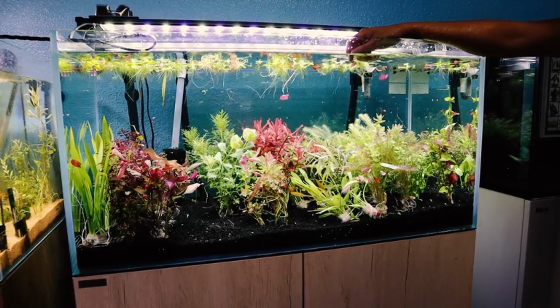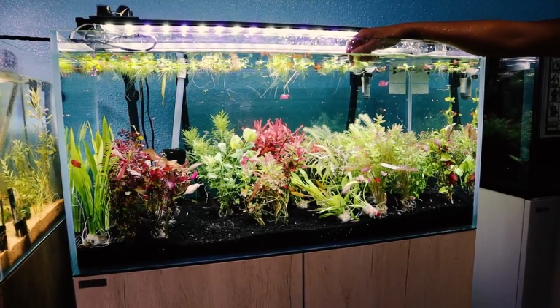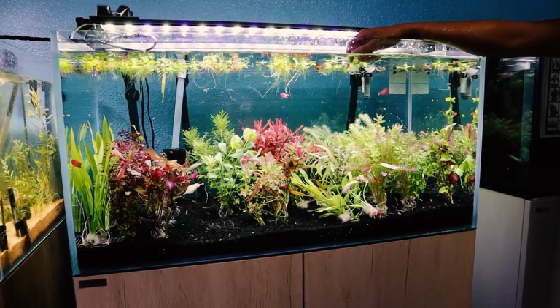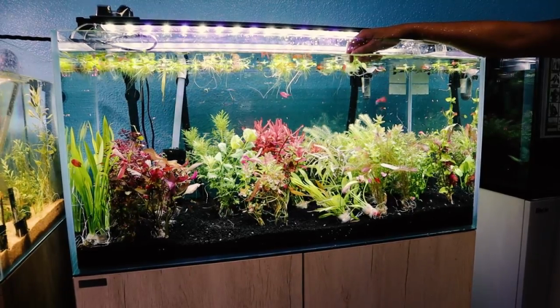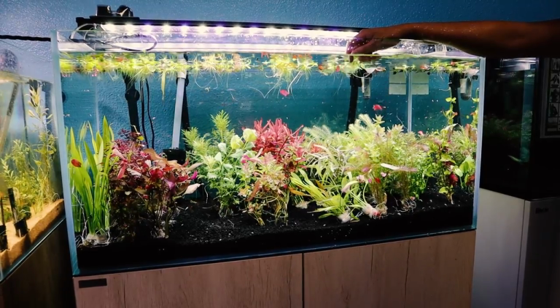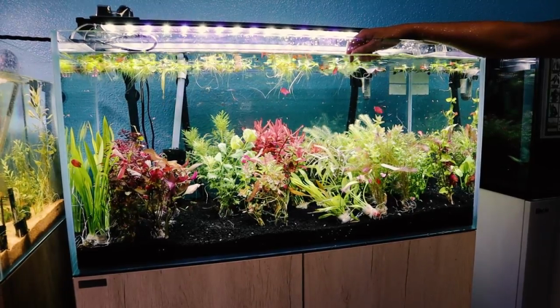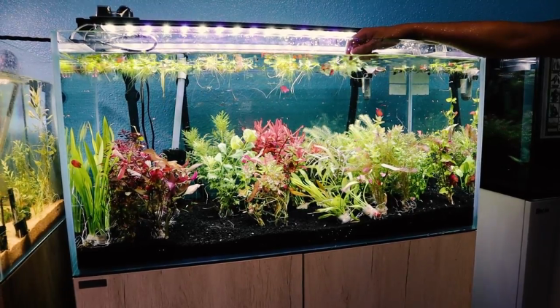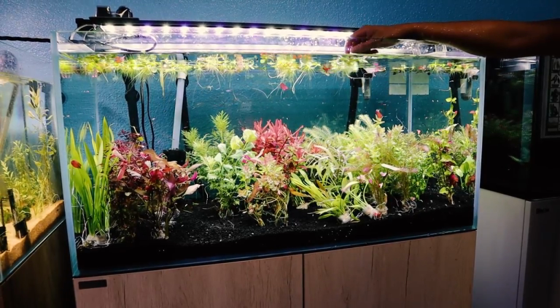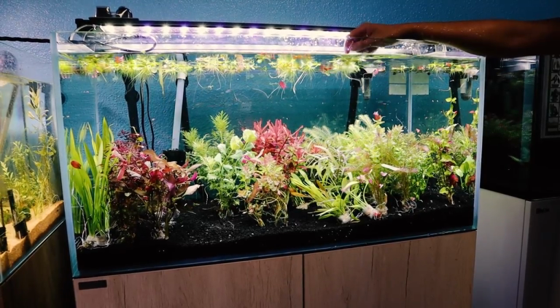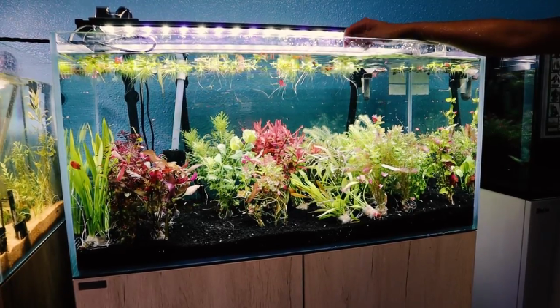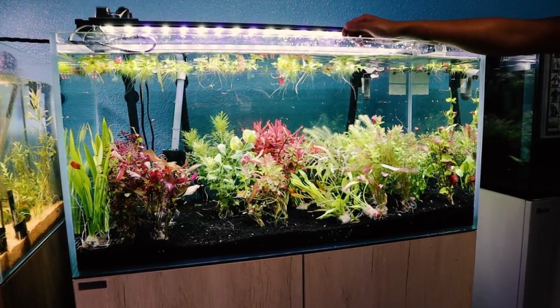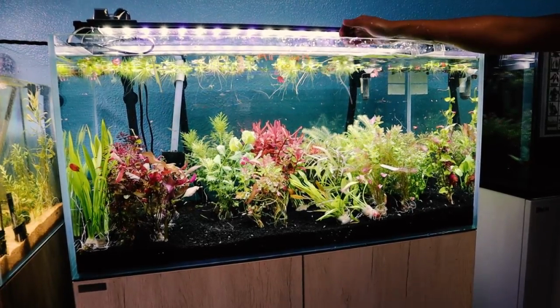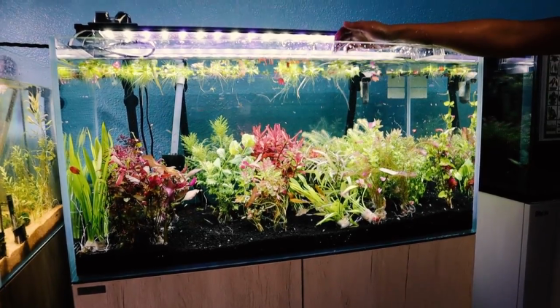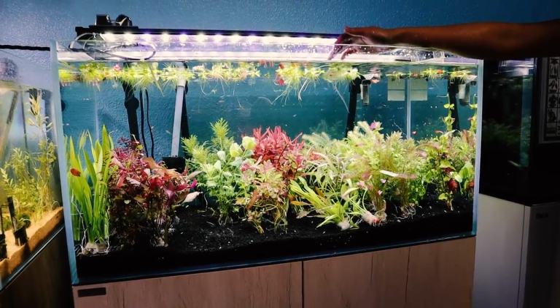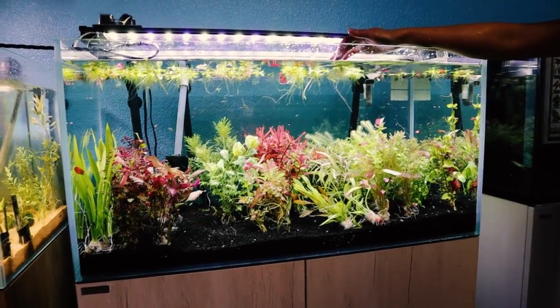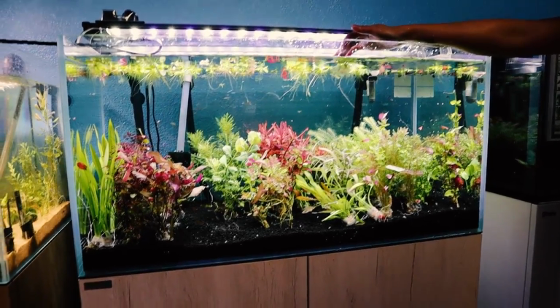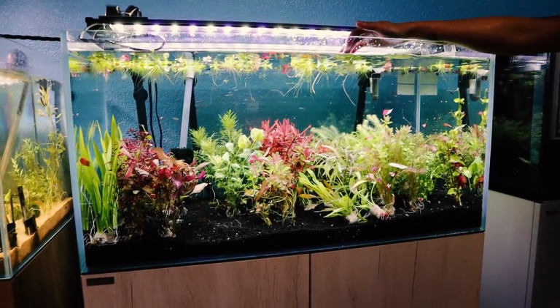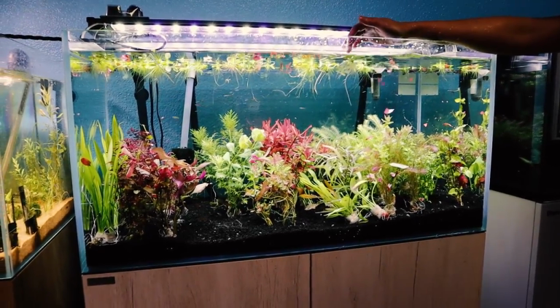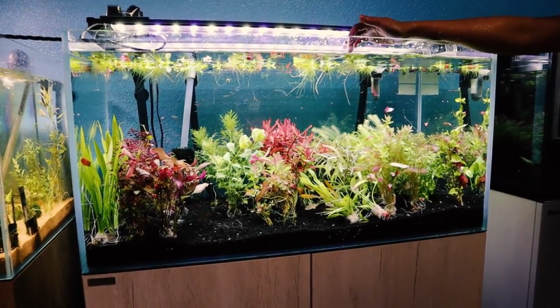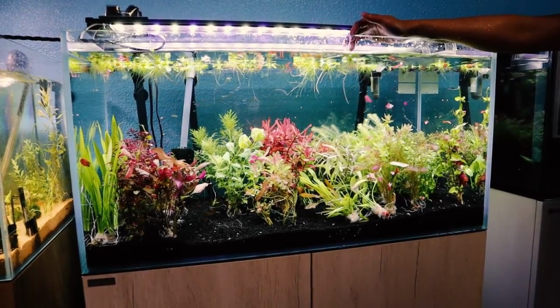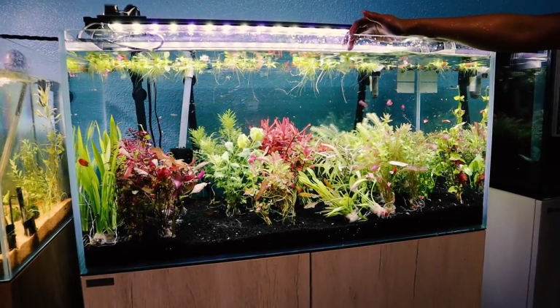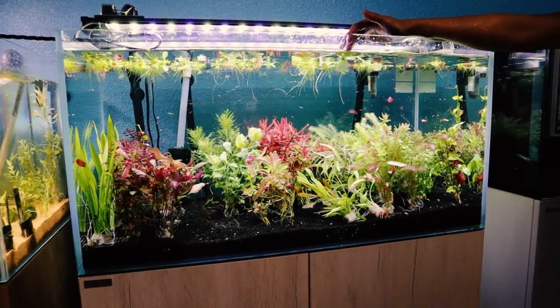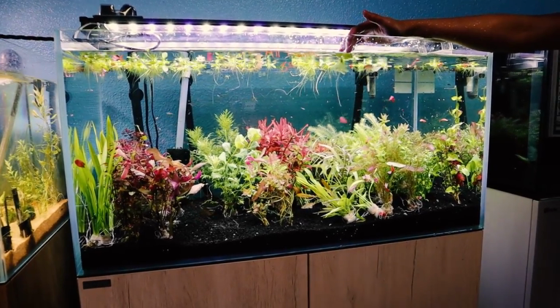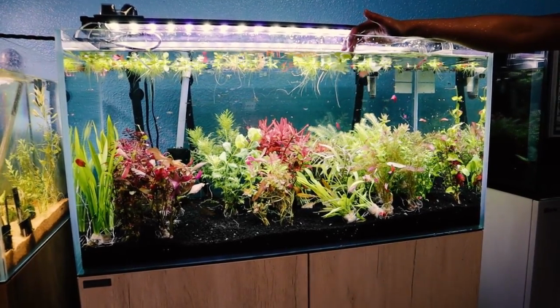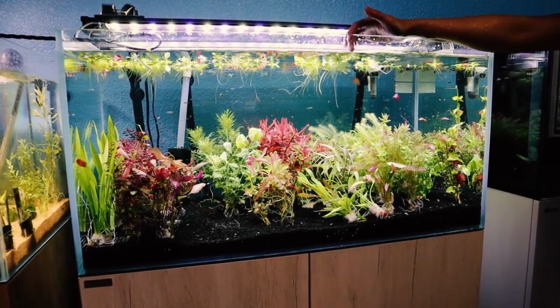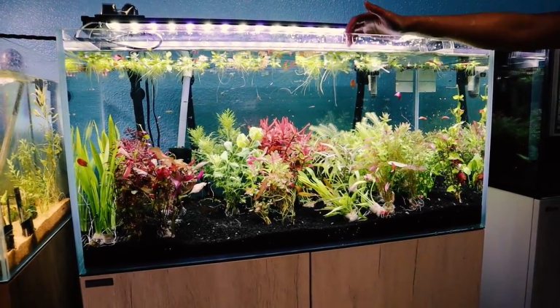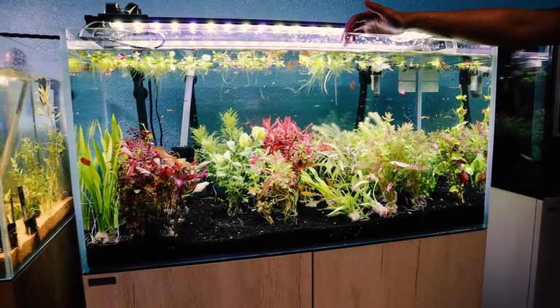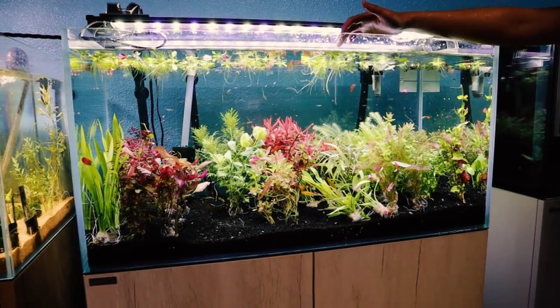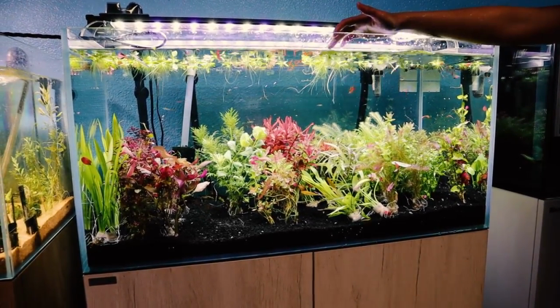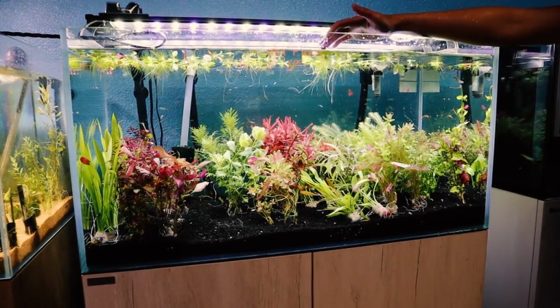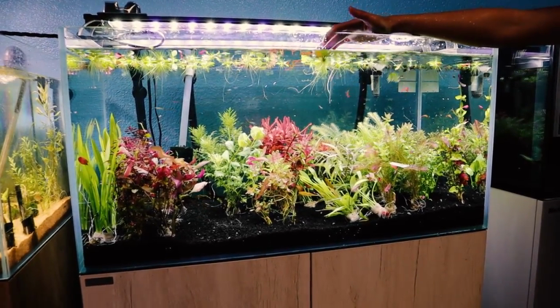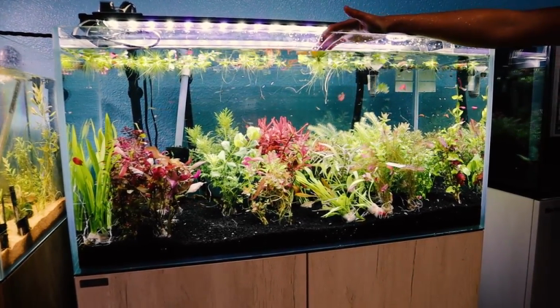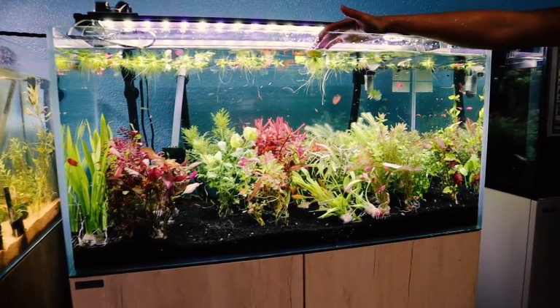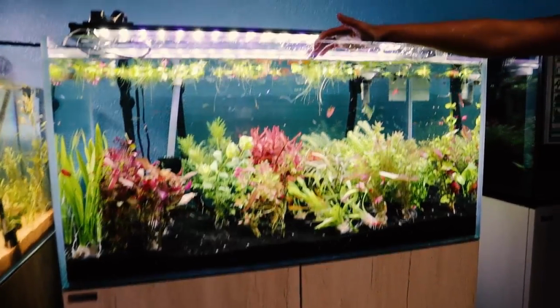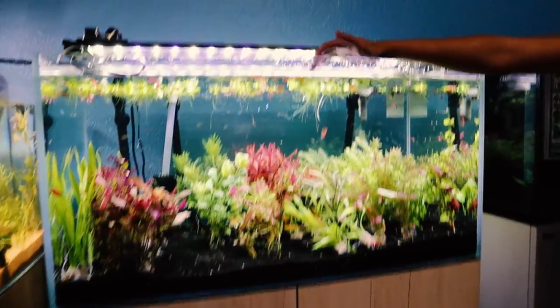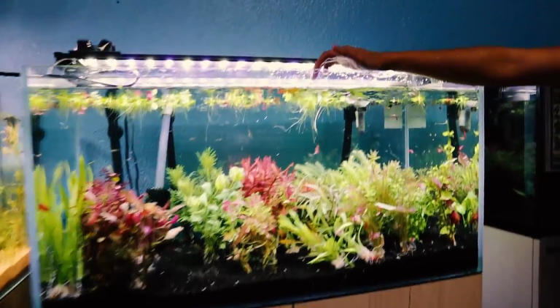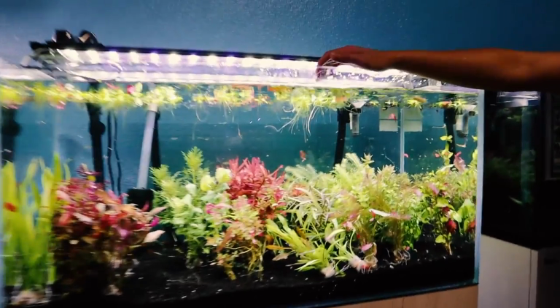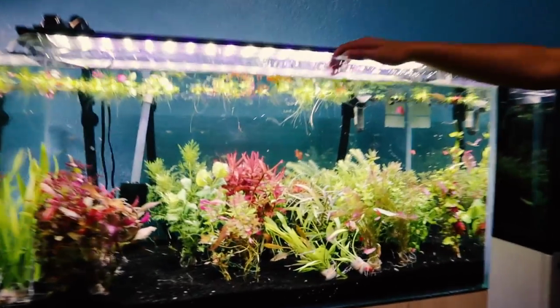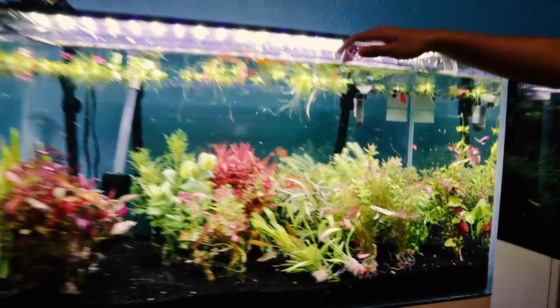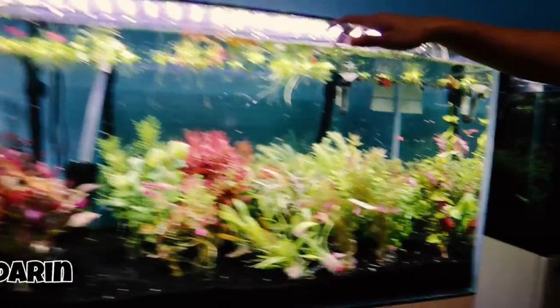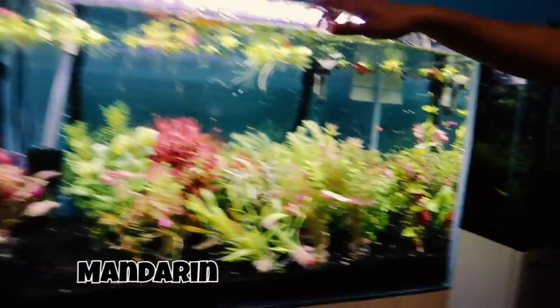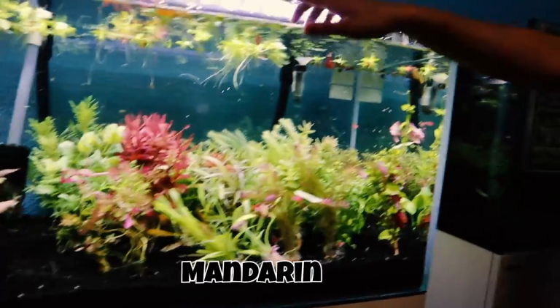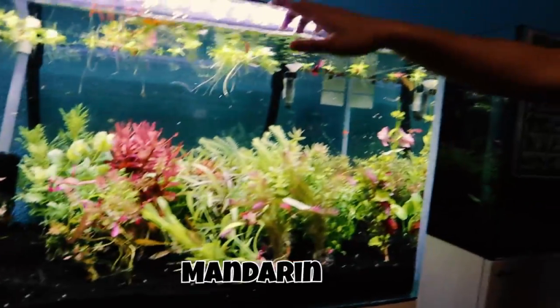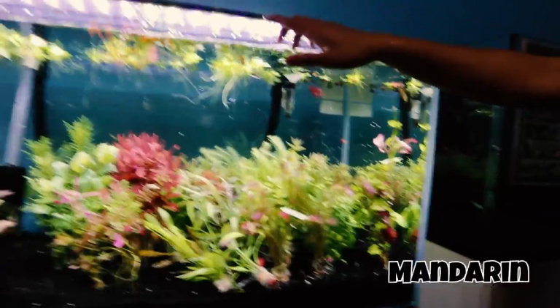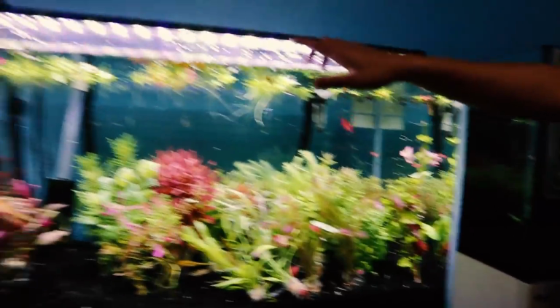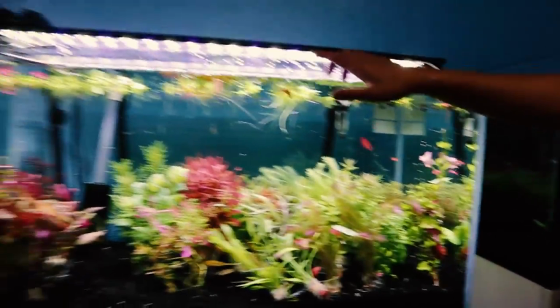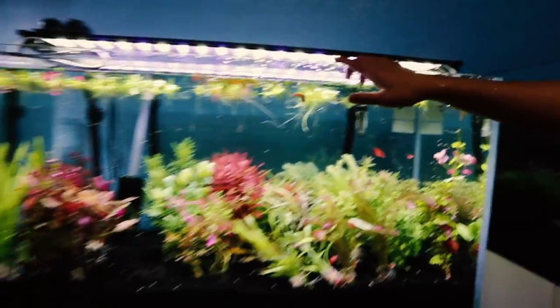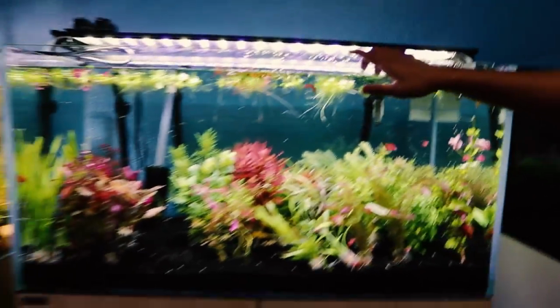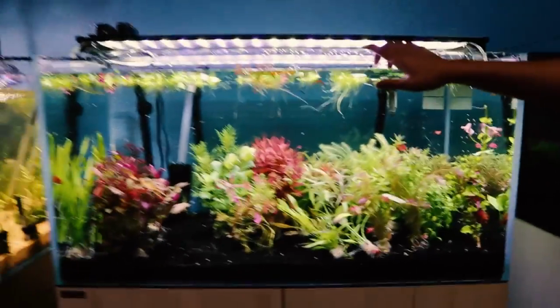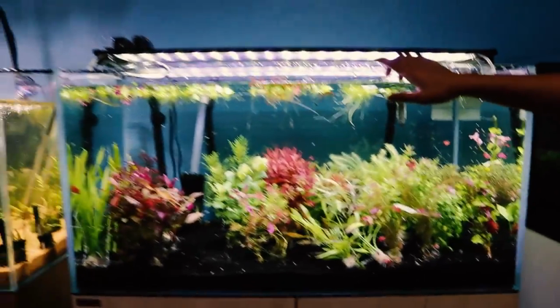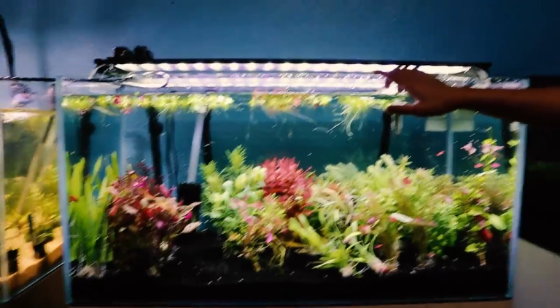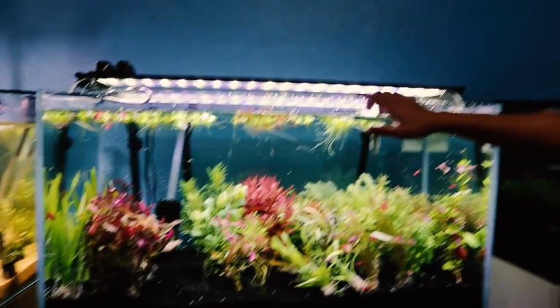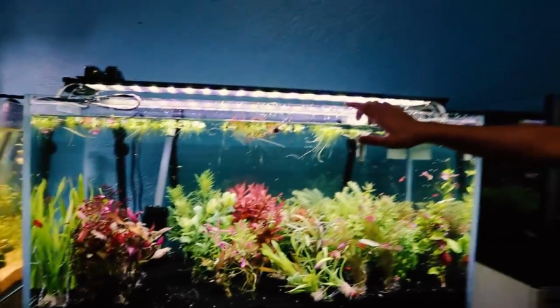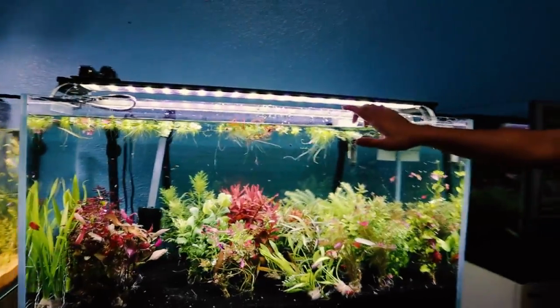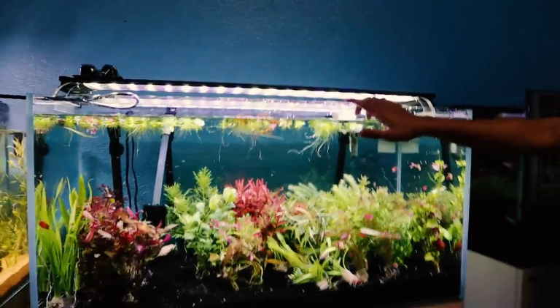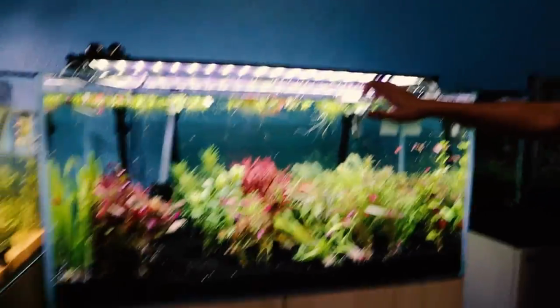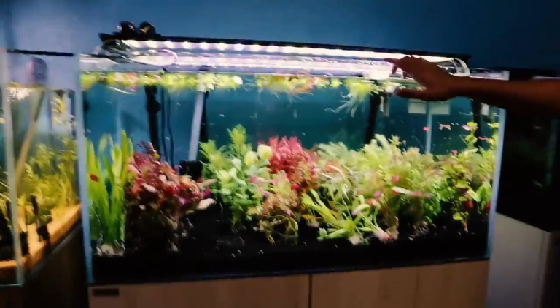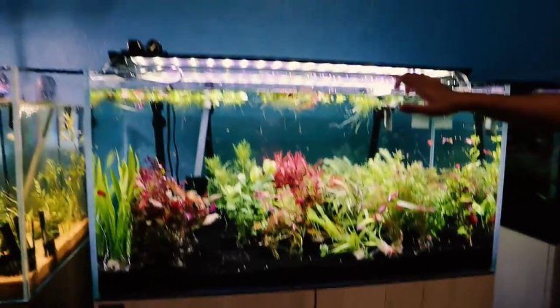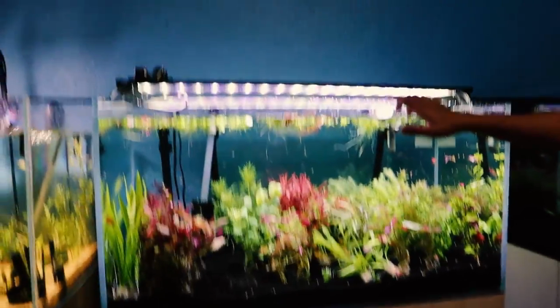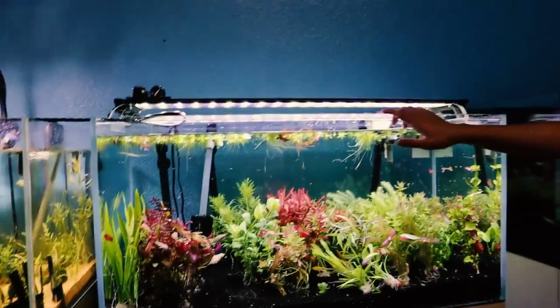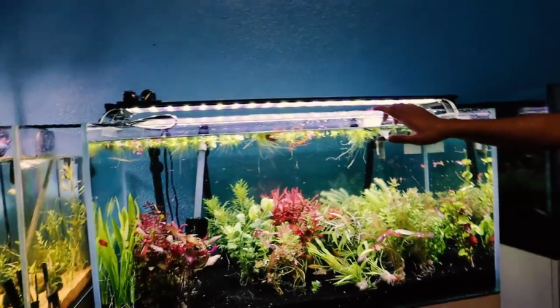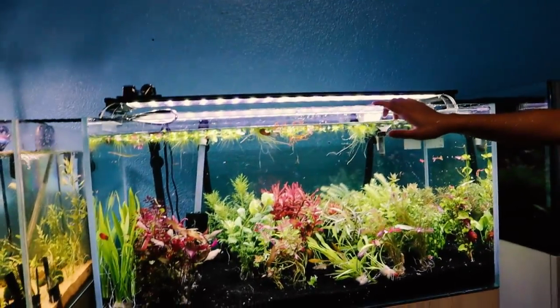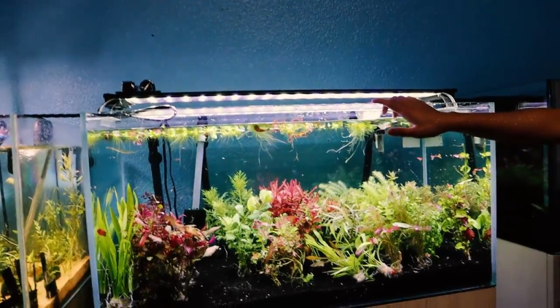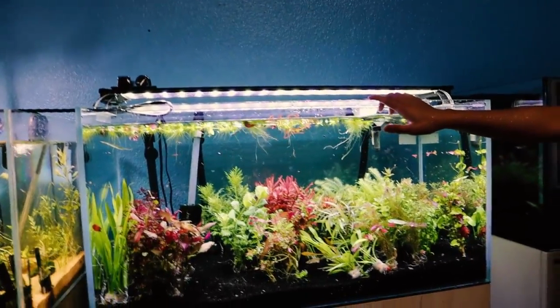And then this is the Mayaka — M-A-Y-A-C-A — Mayaka, I think is how you pronounce it.